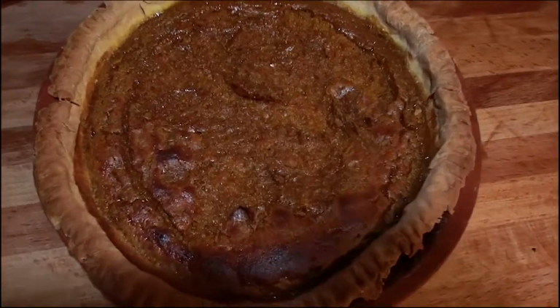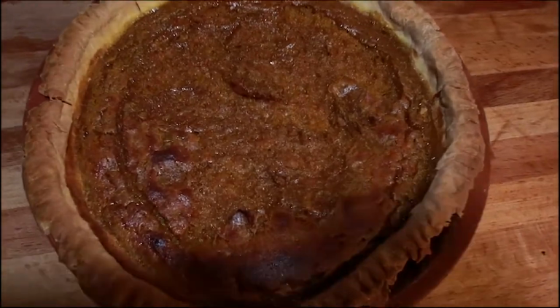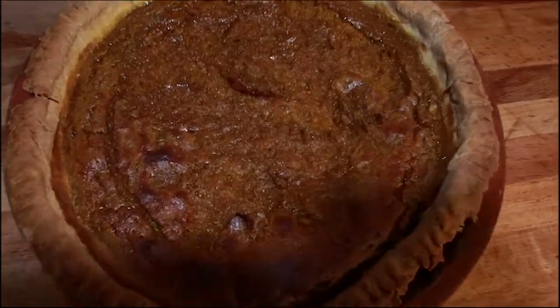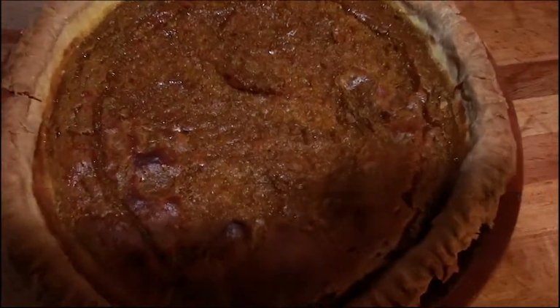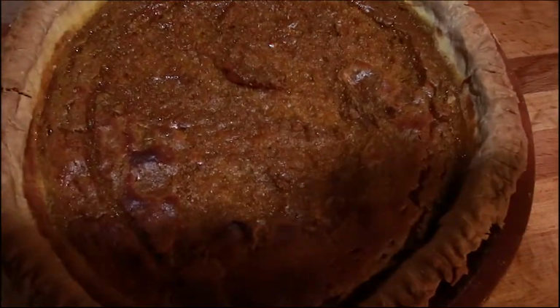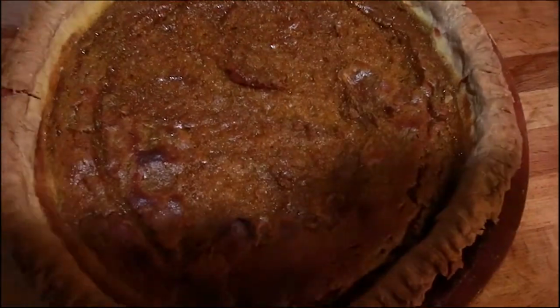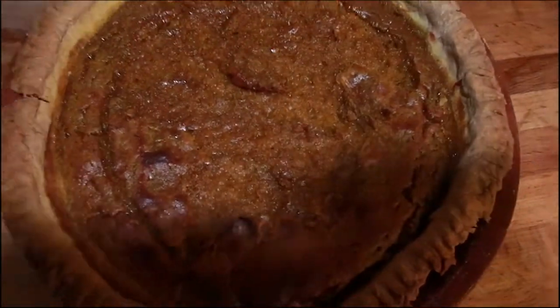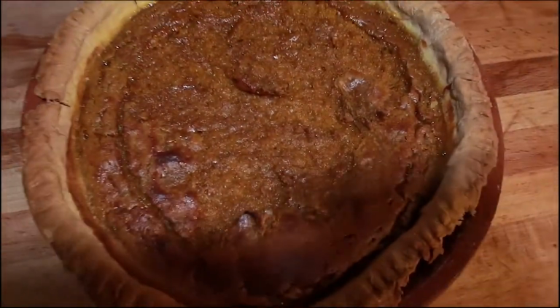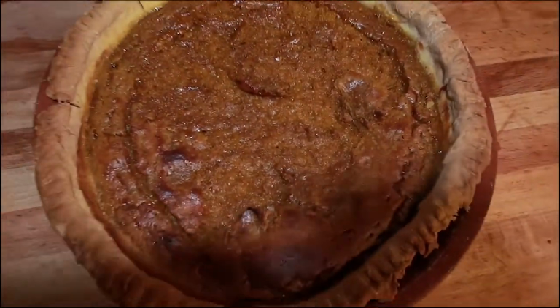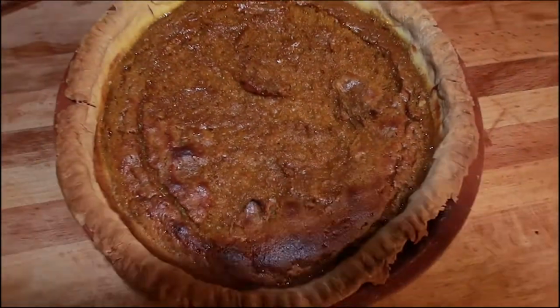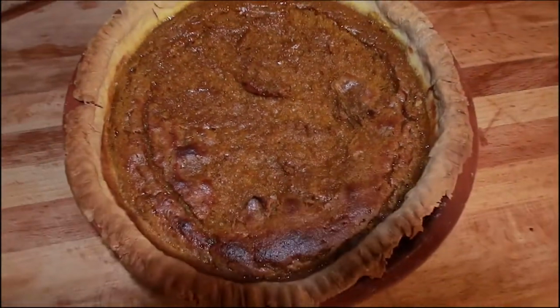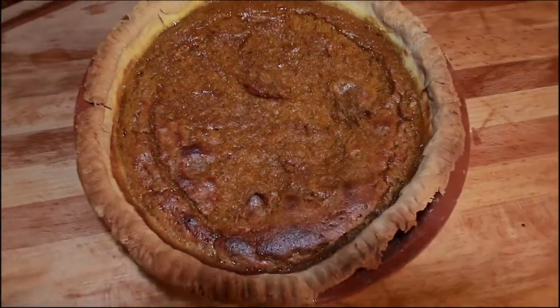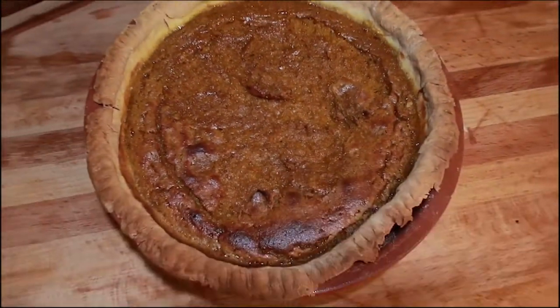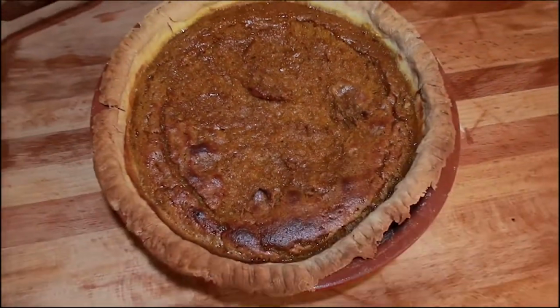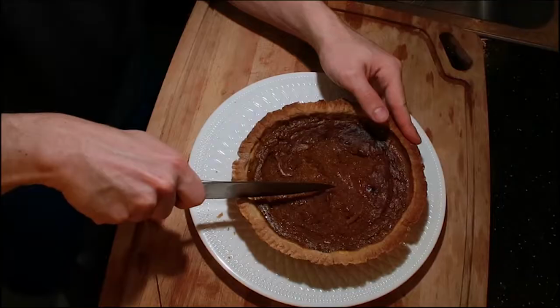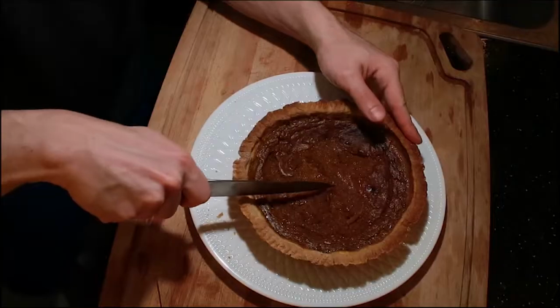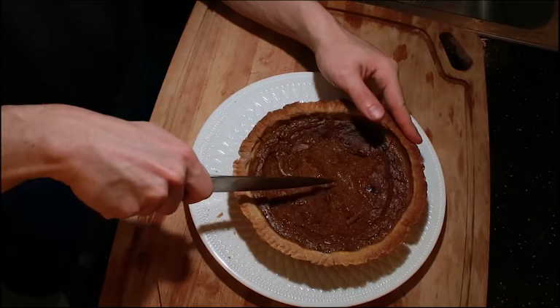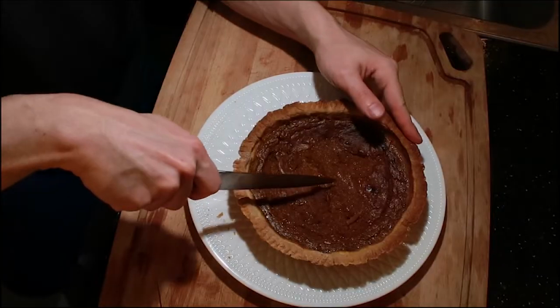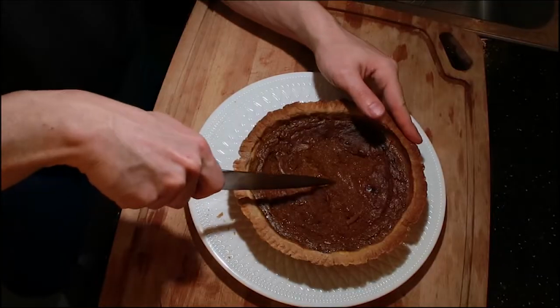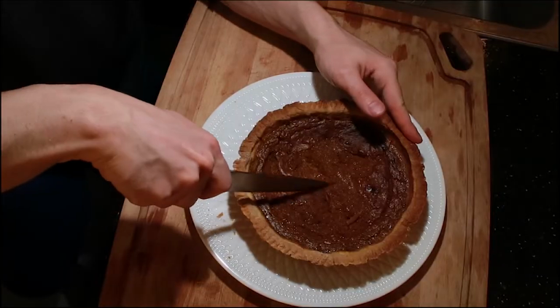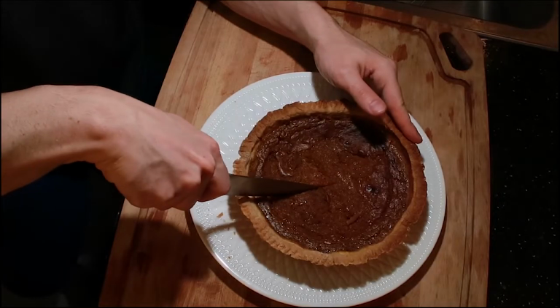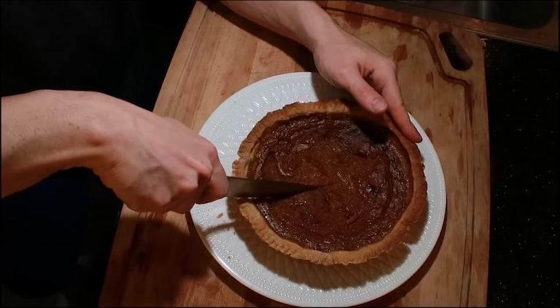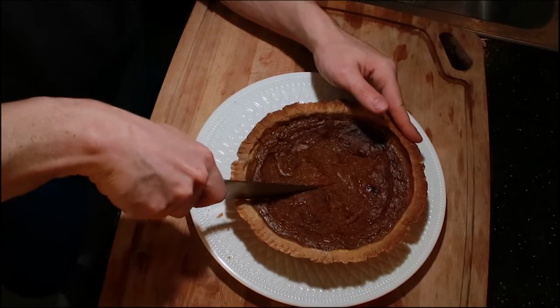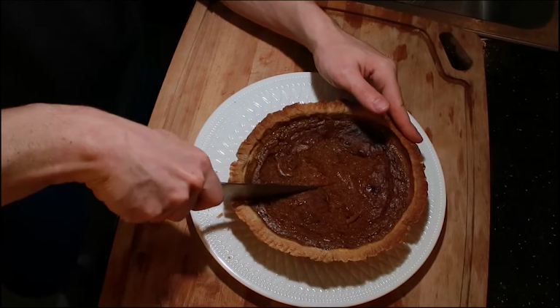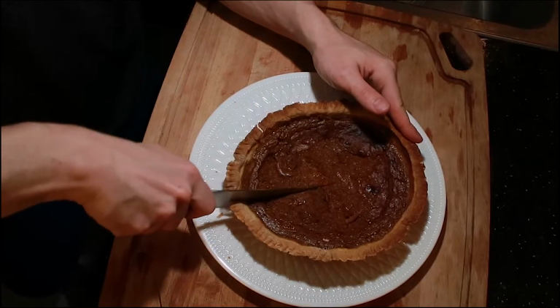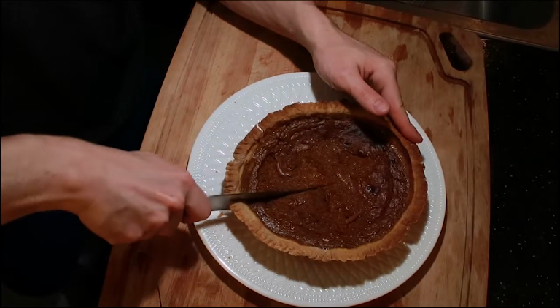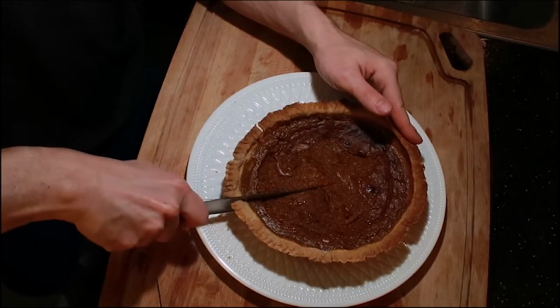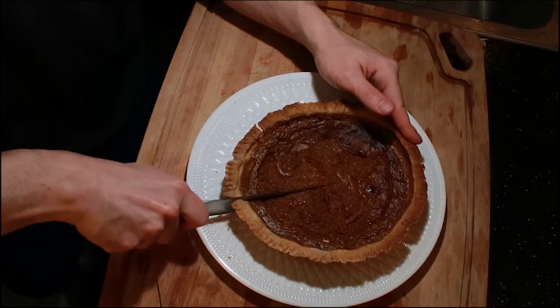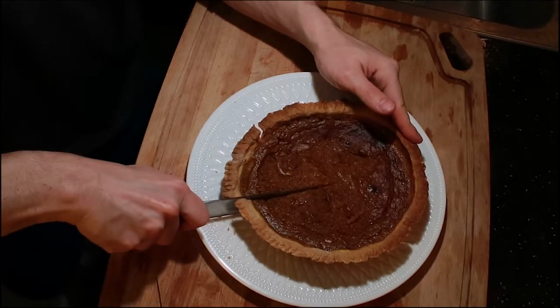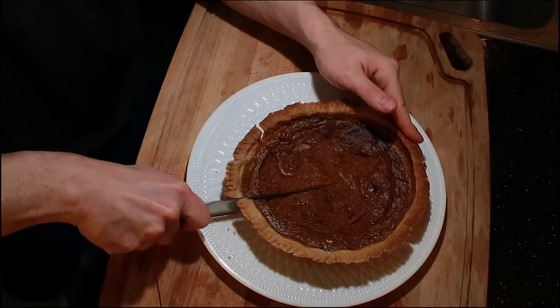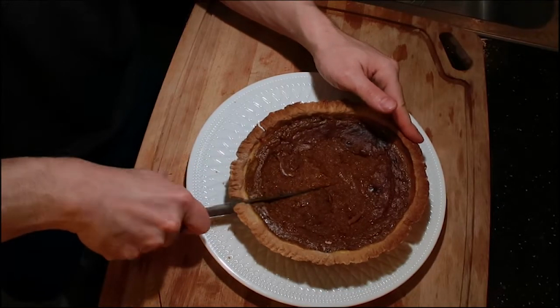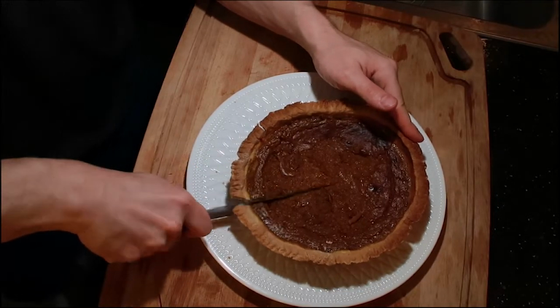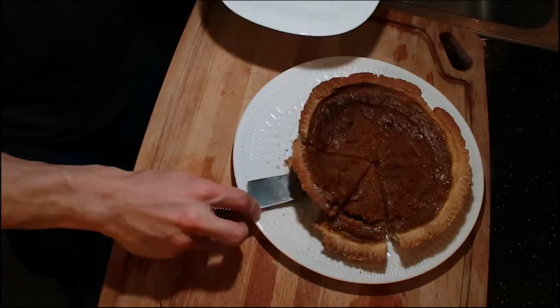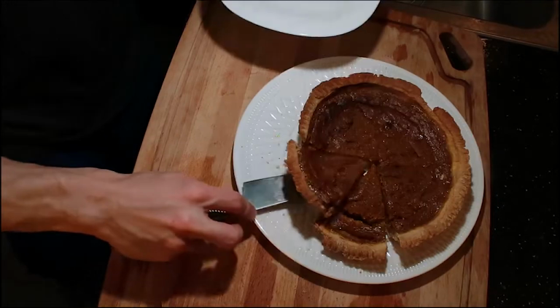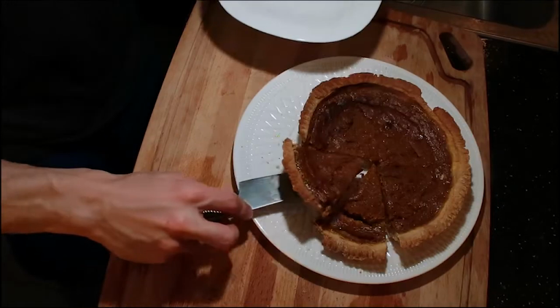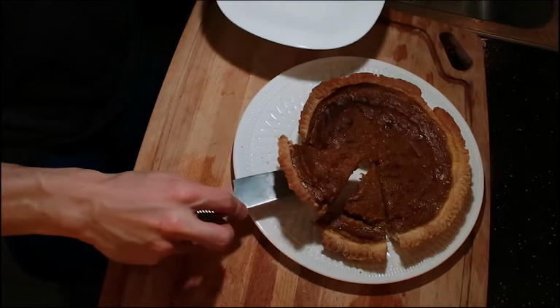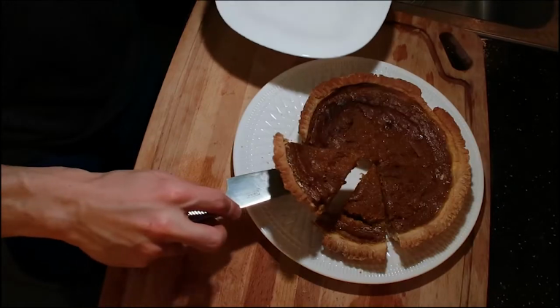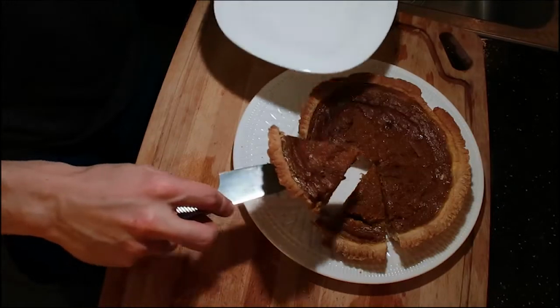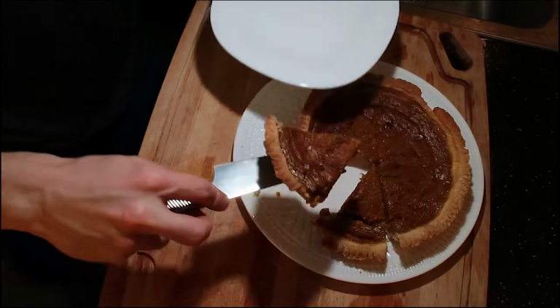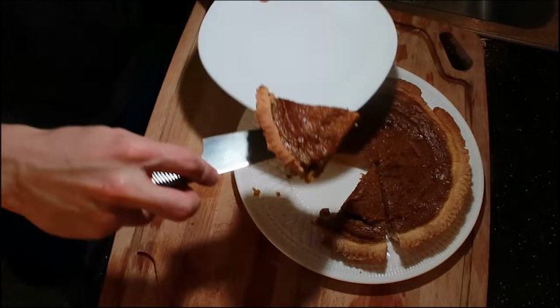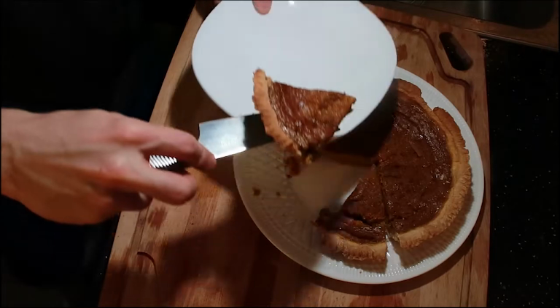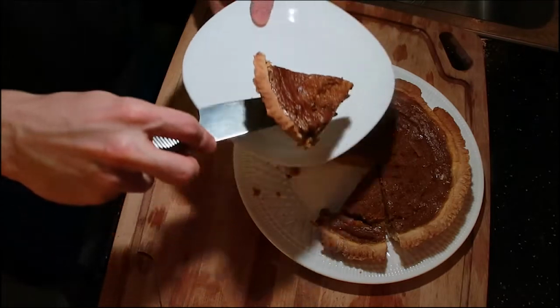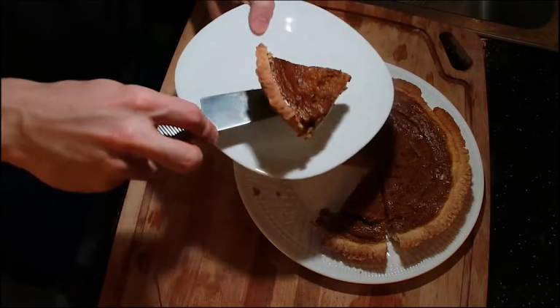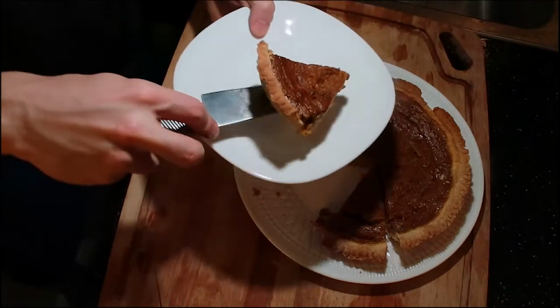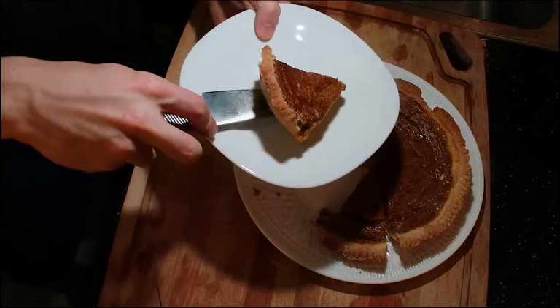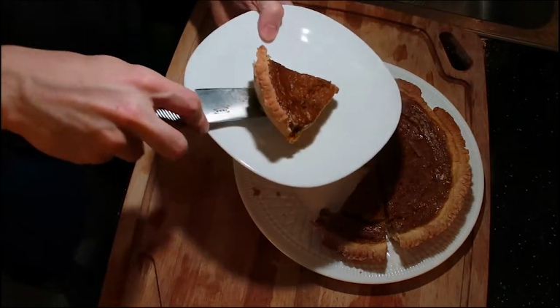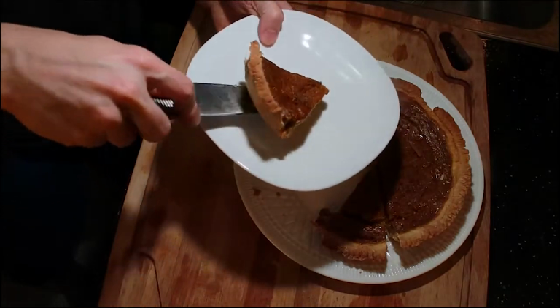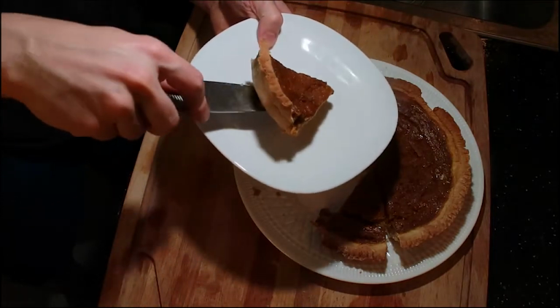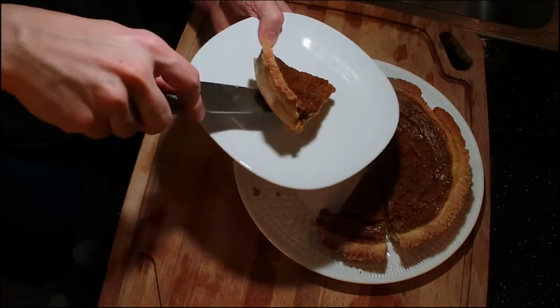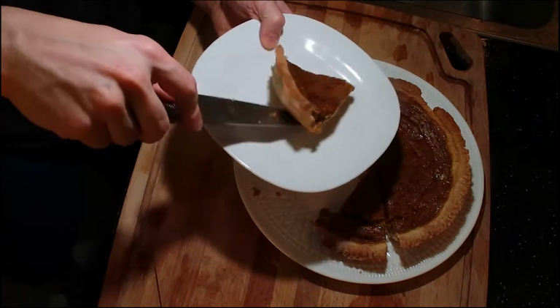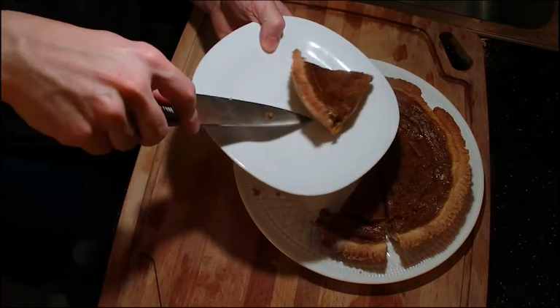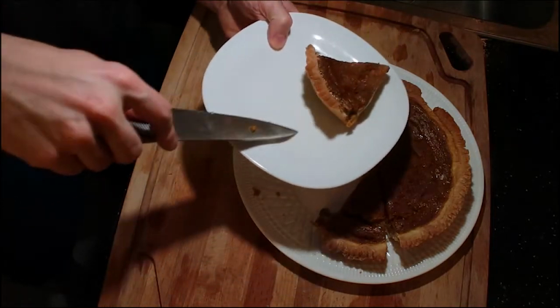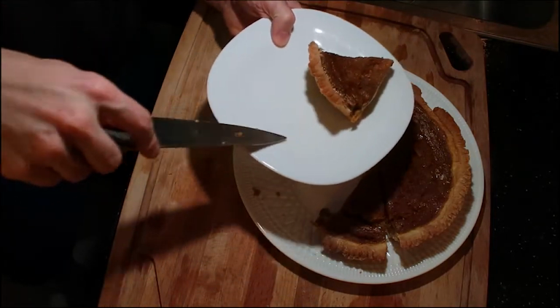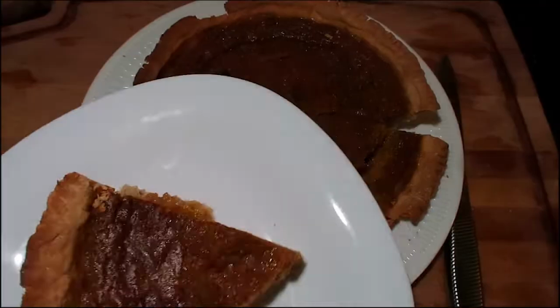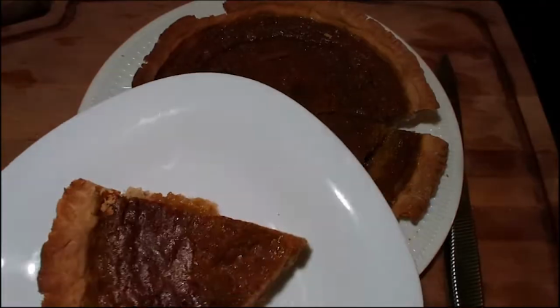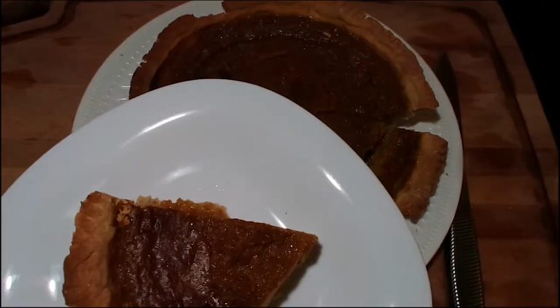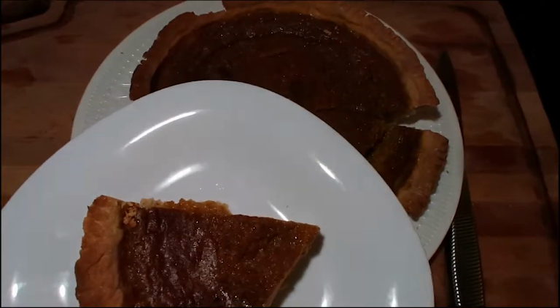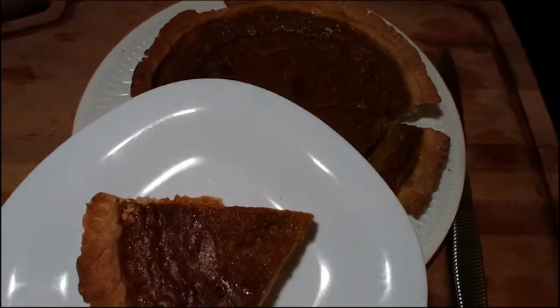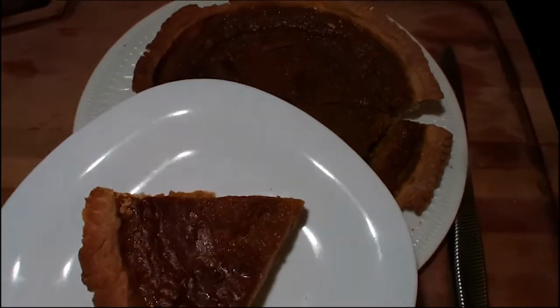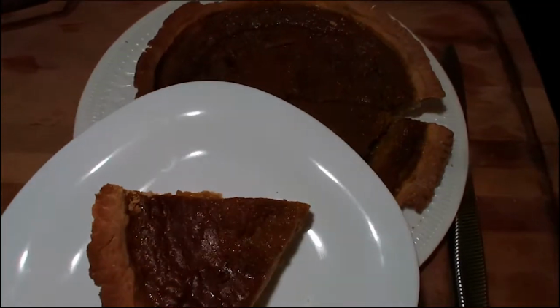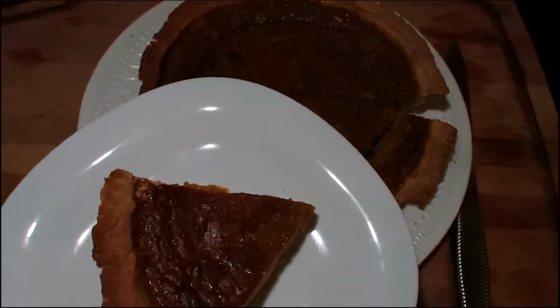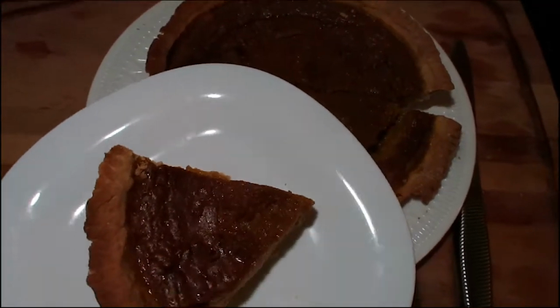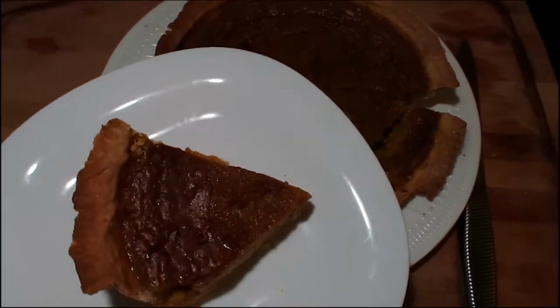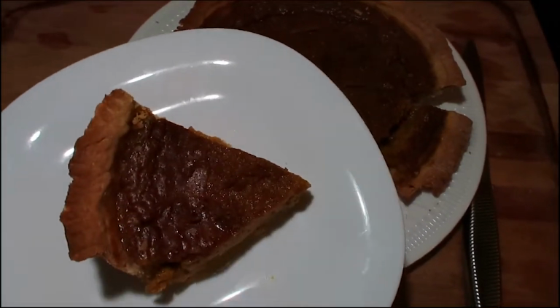And that's it everyone, coconut pumpkin pie. Cut a slice, put on plate. Like and subscribe.